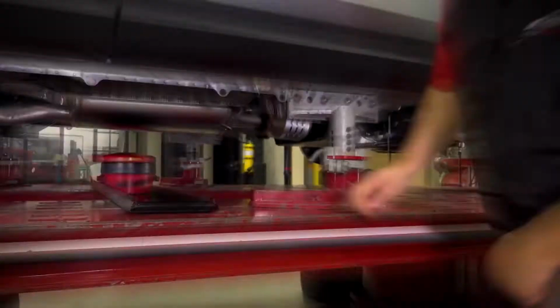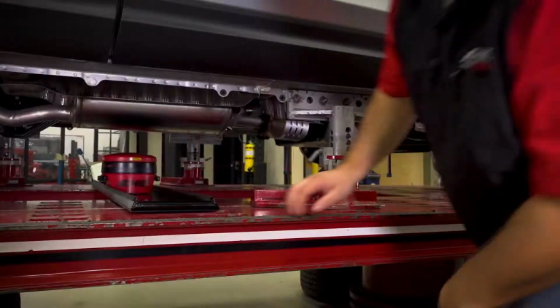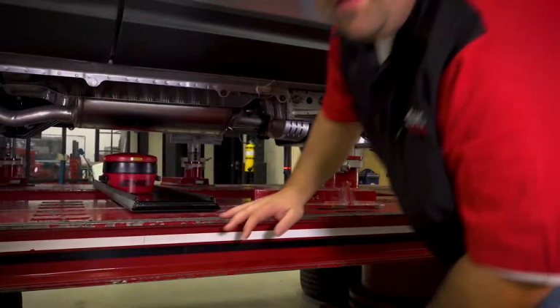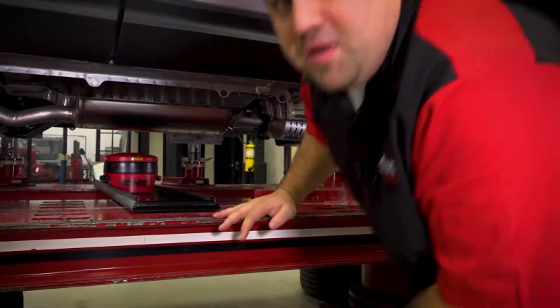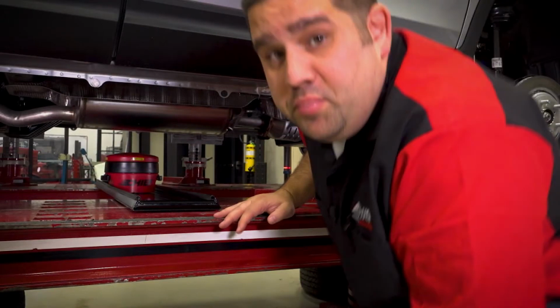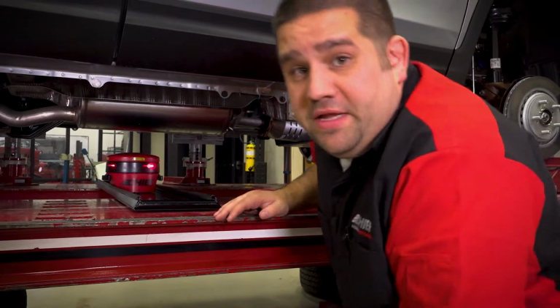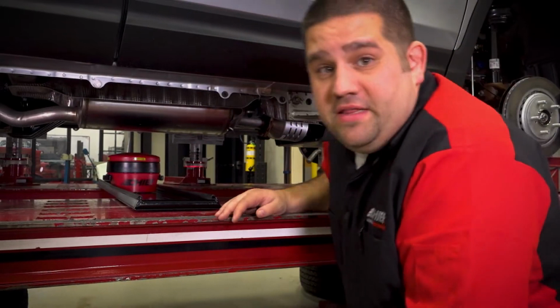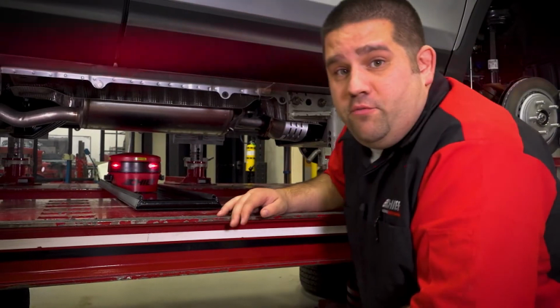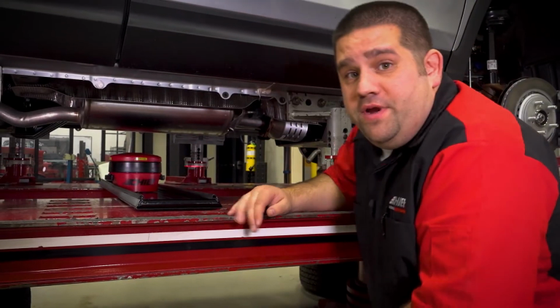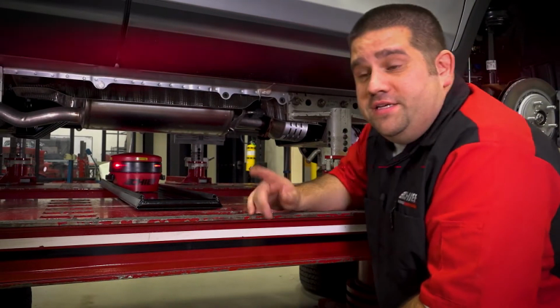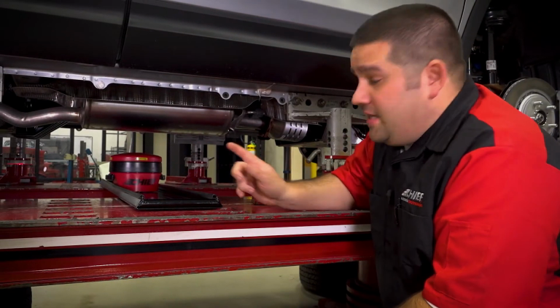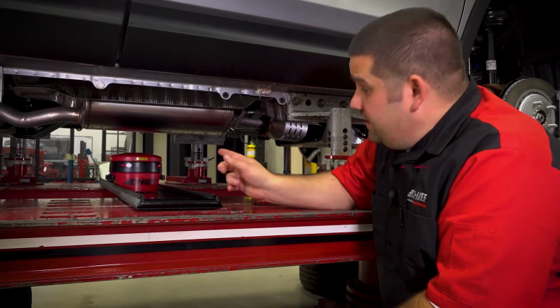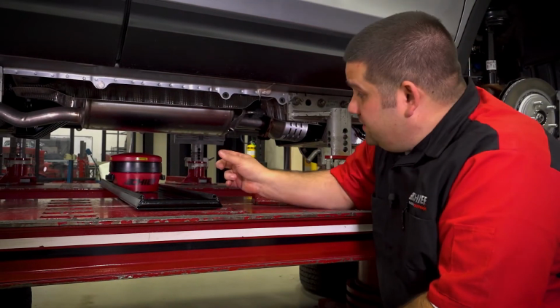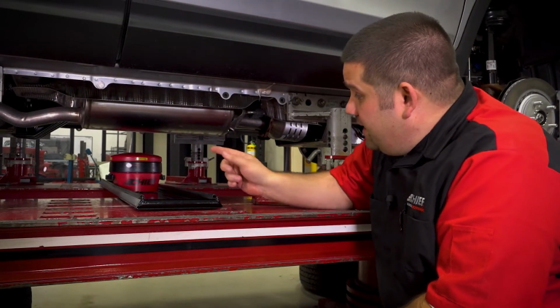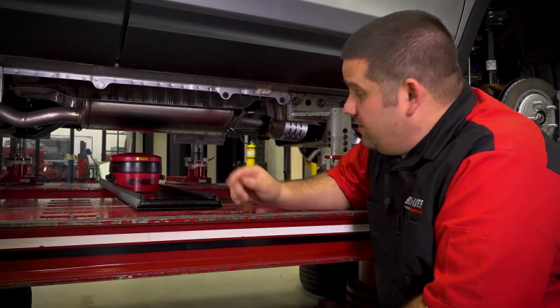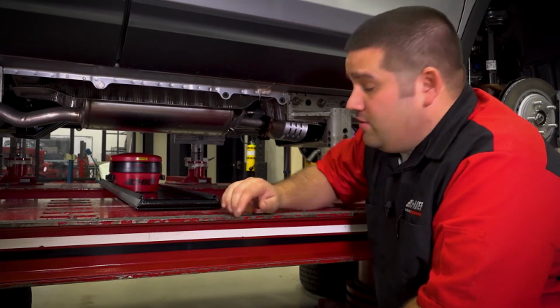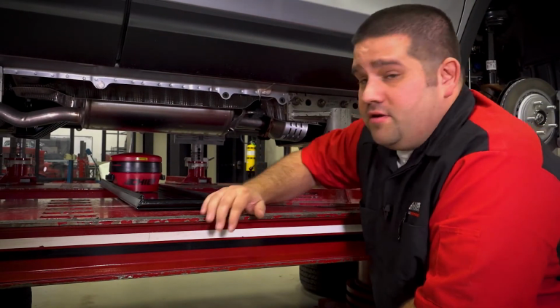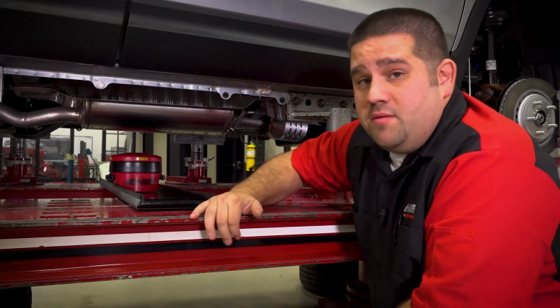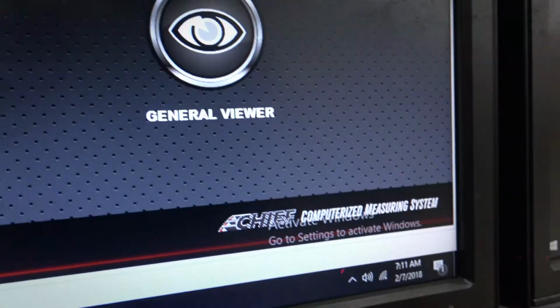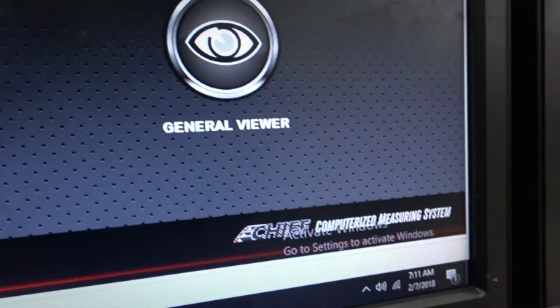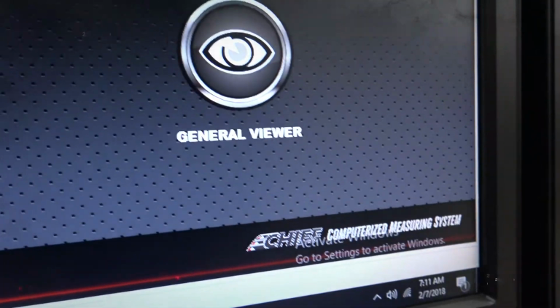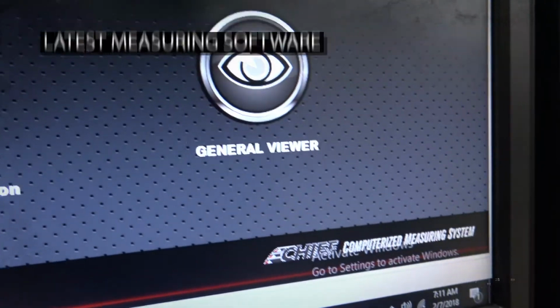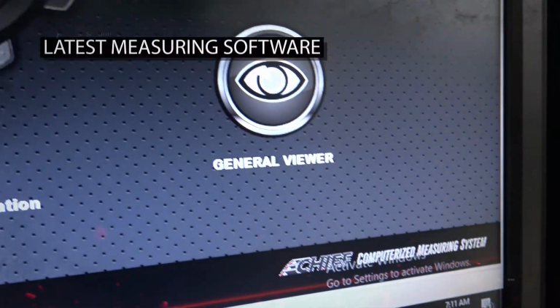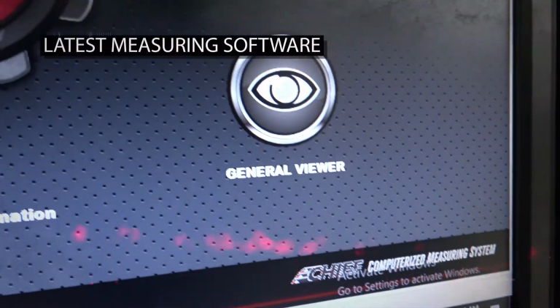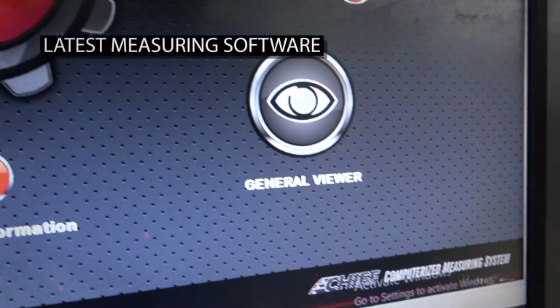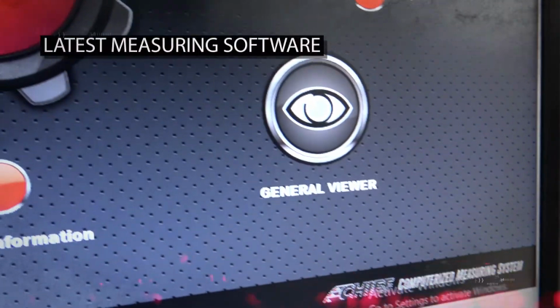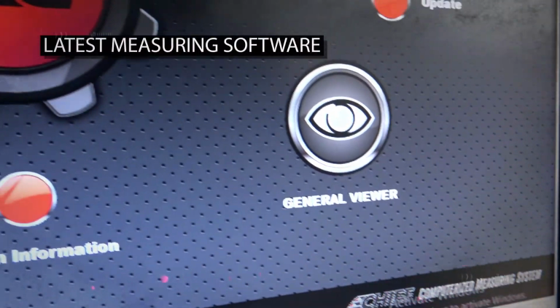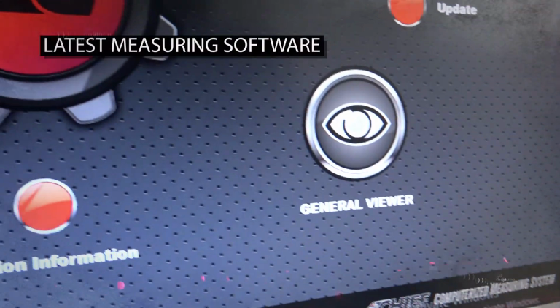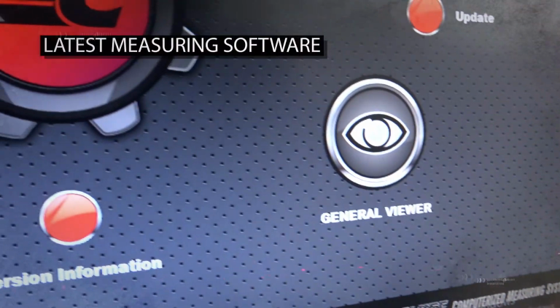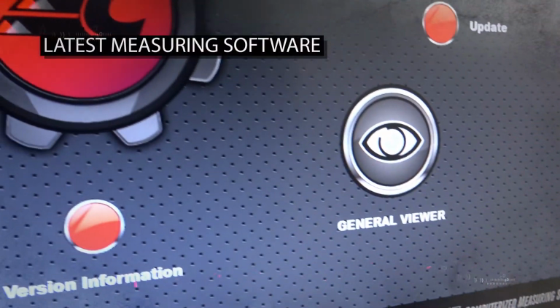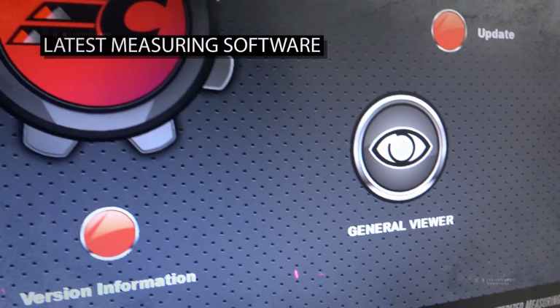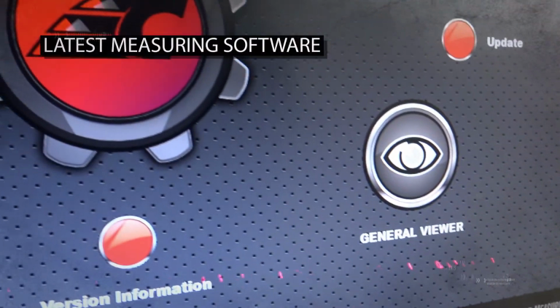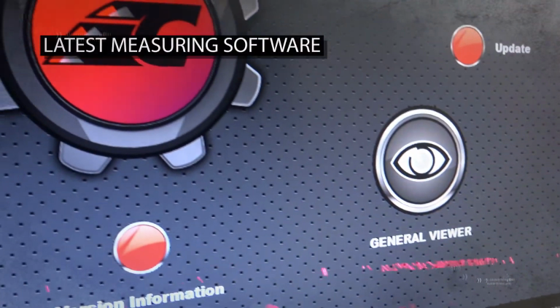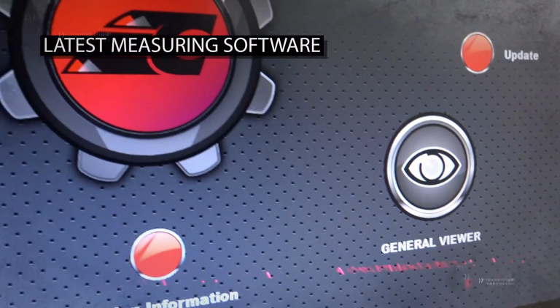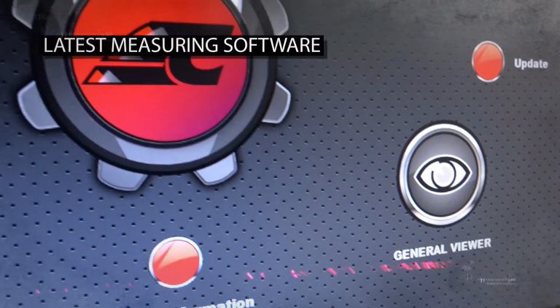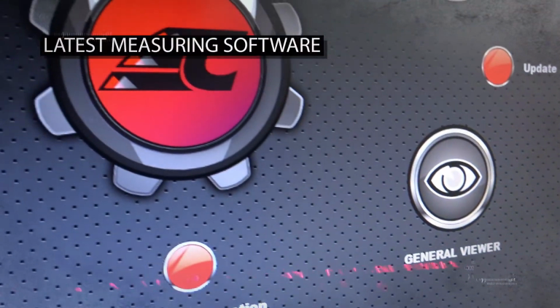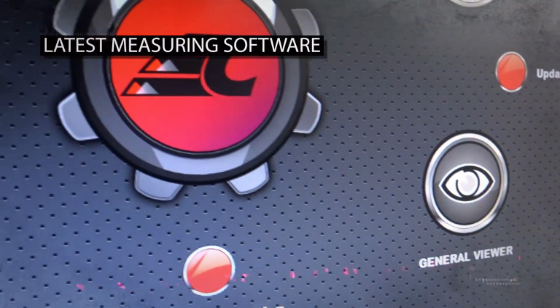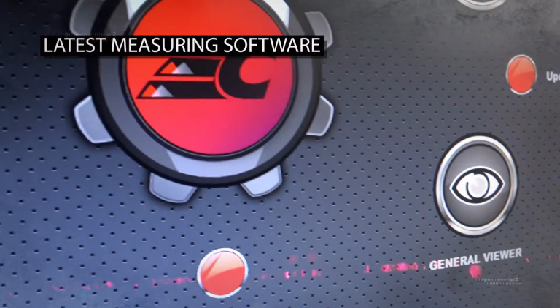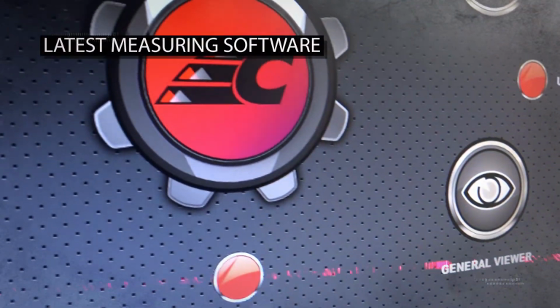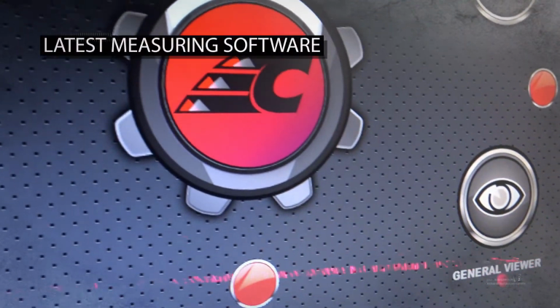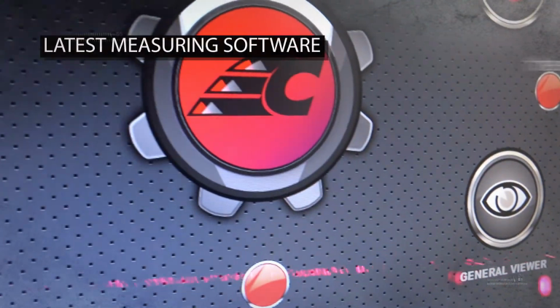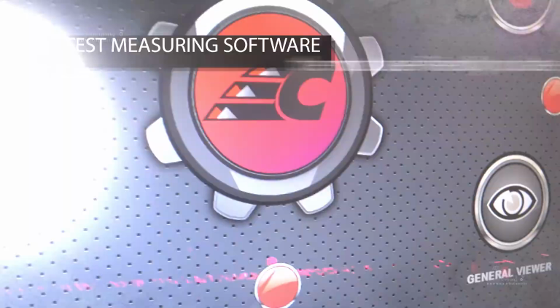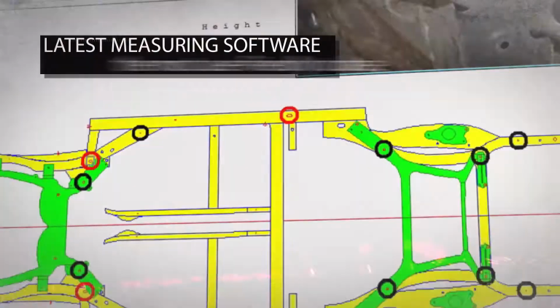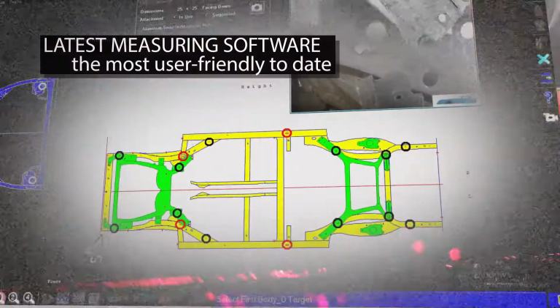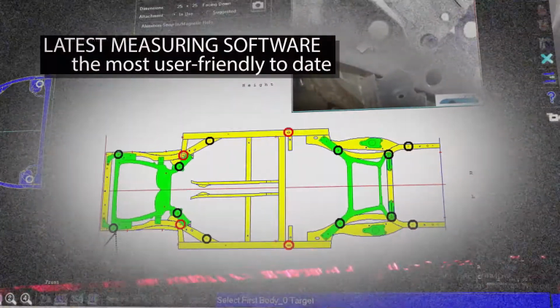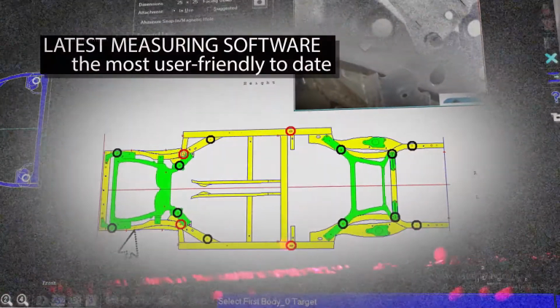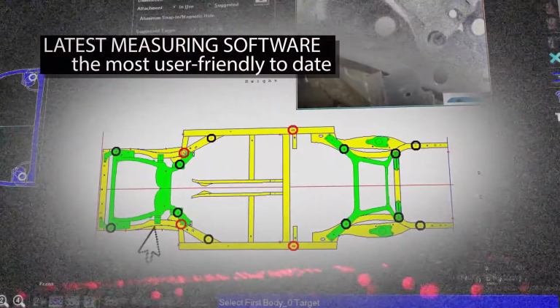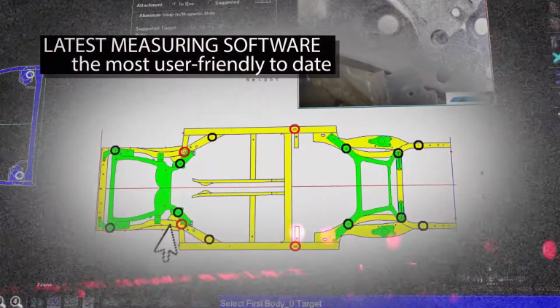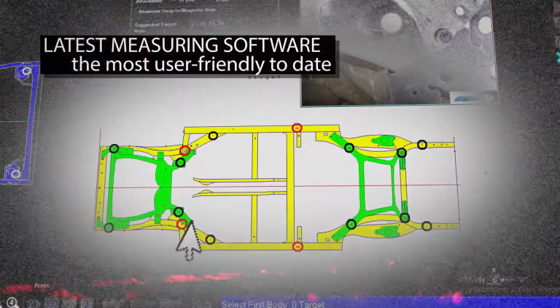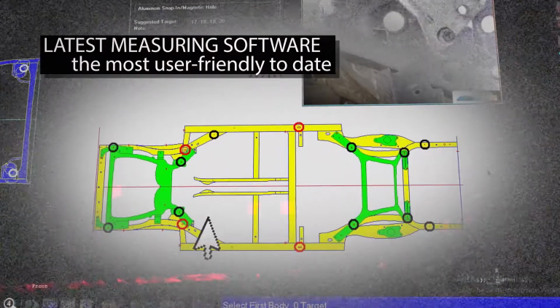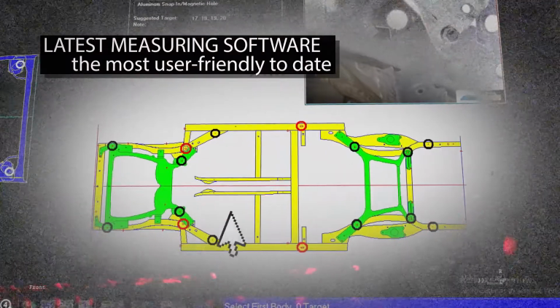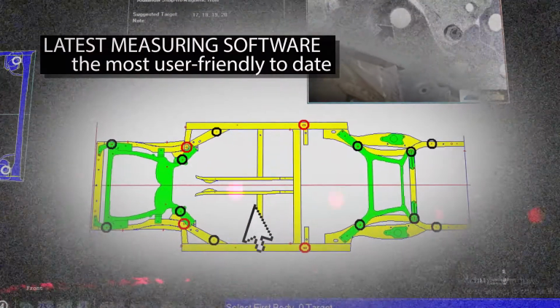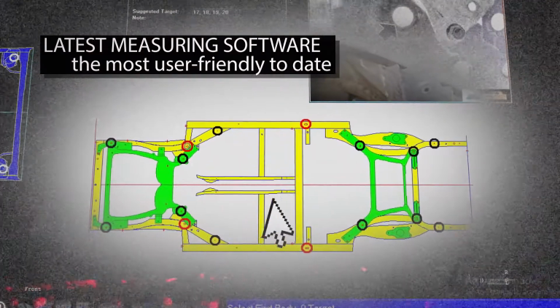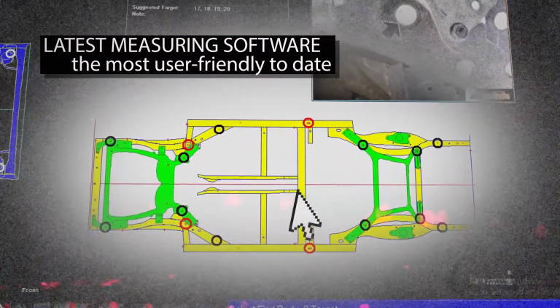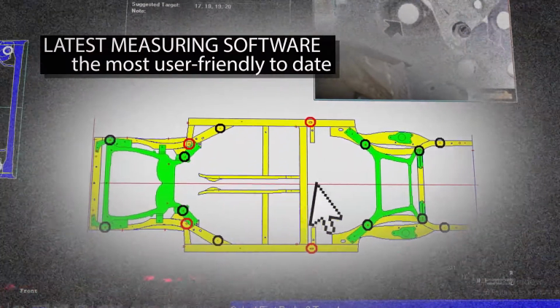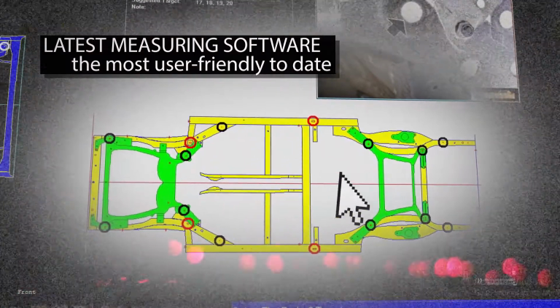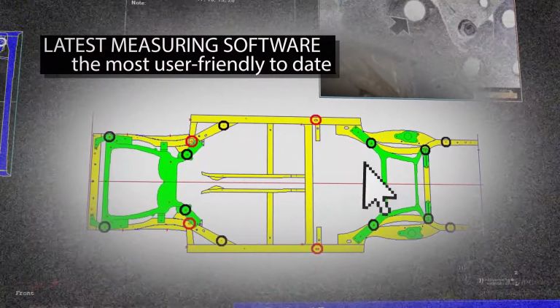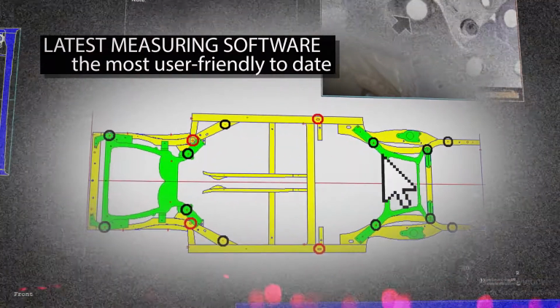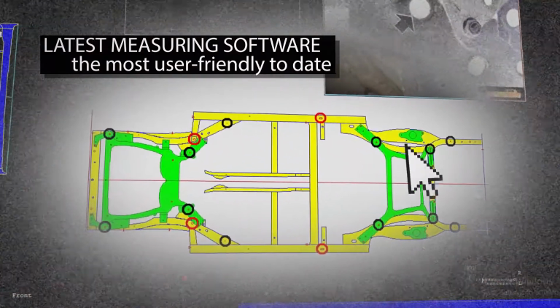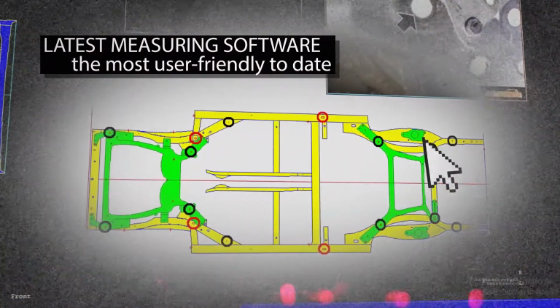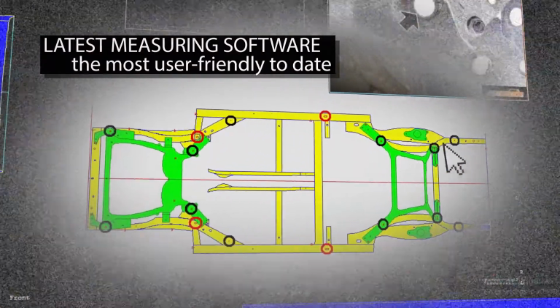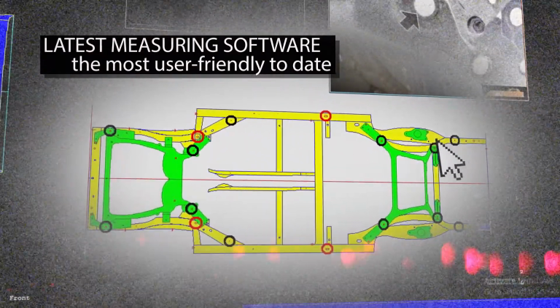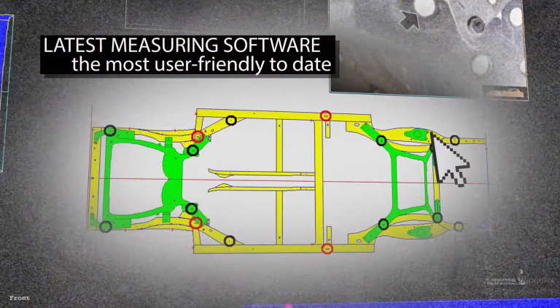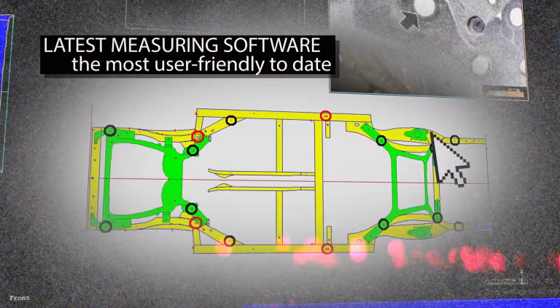The completely redesigned scanner, combined with Chief's latest live mapping interface, makes this measuring system the most accurate and user-friendly to date.